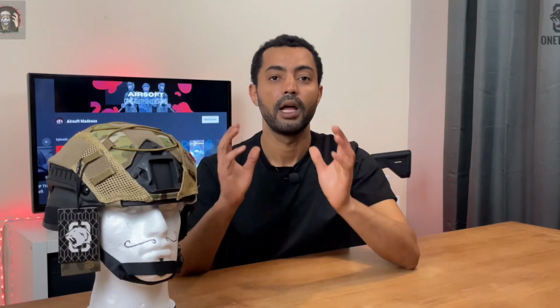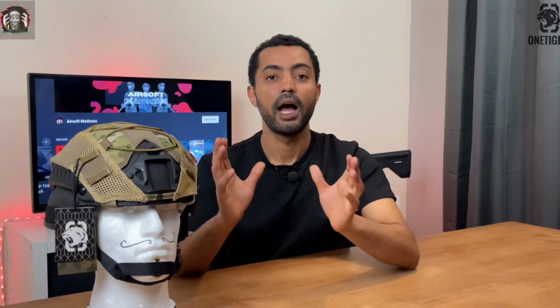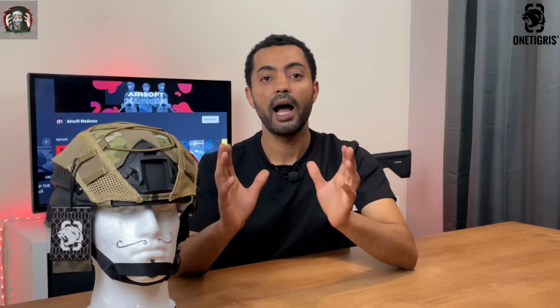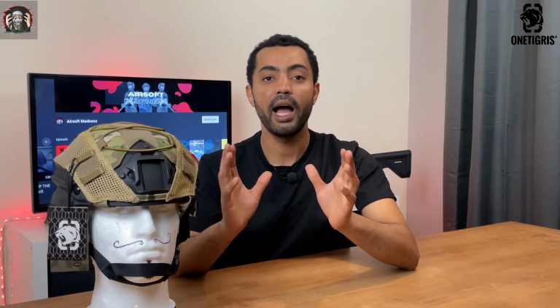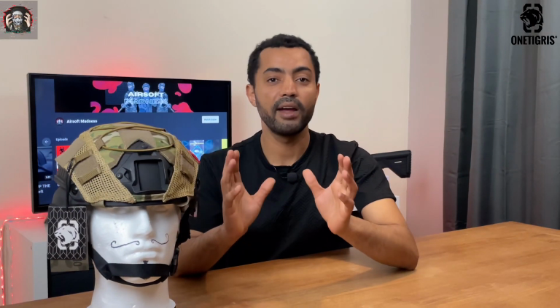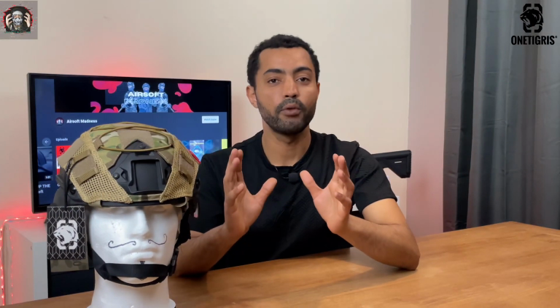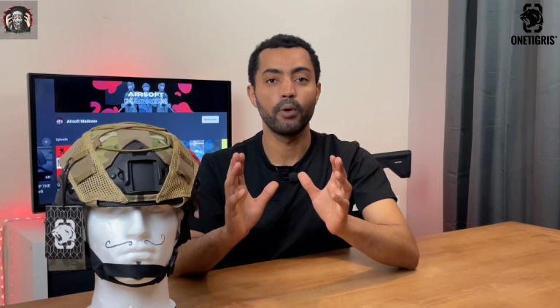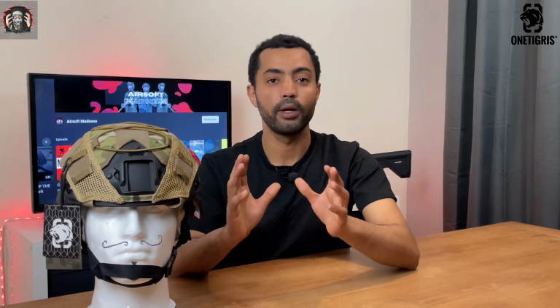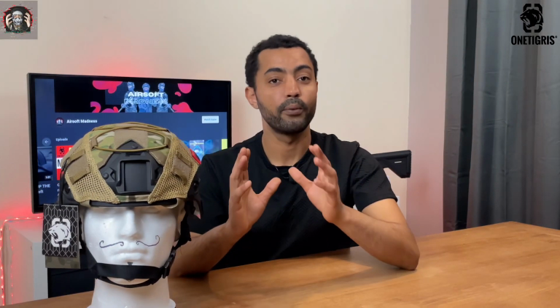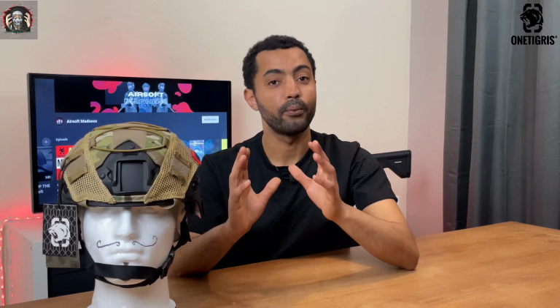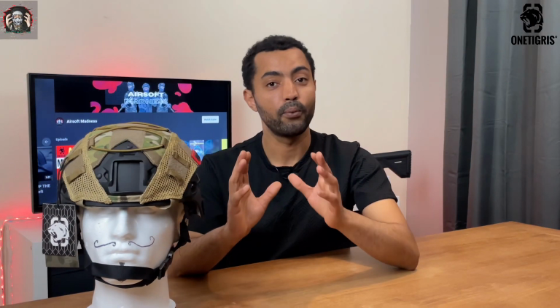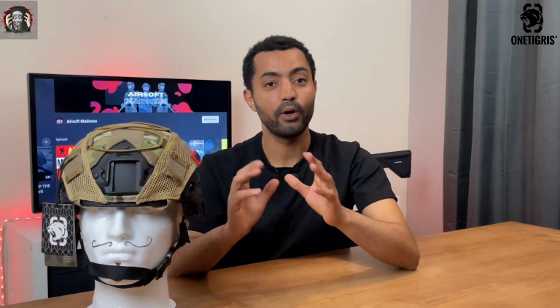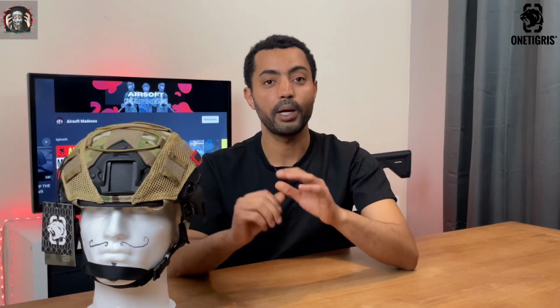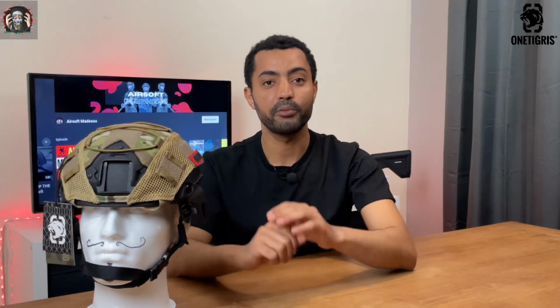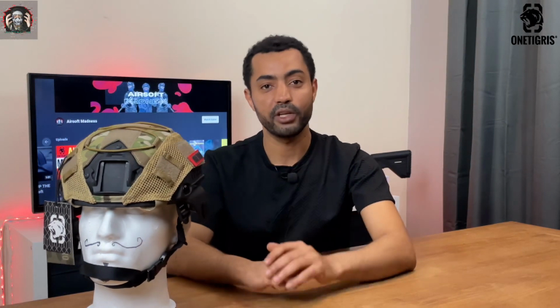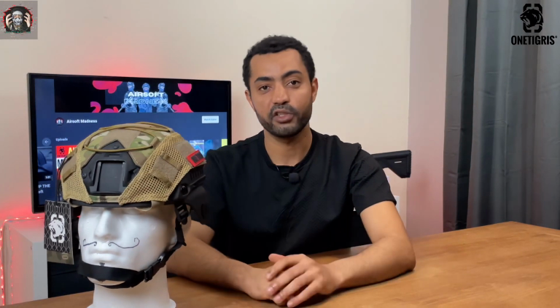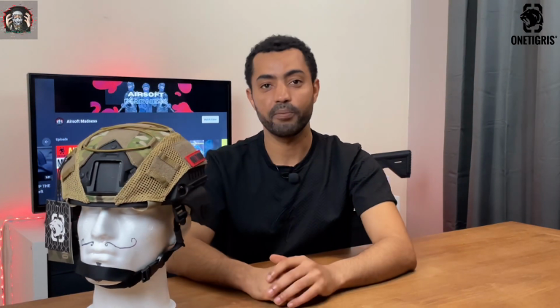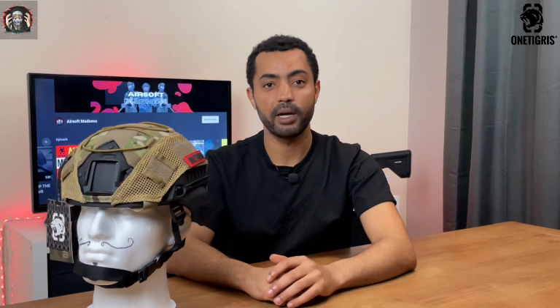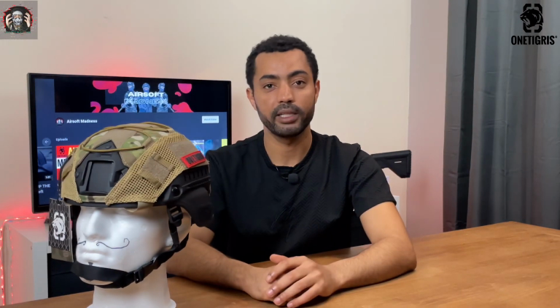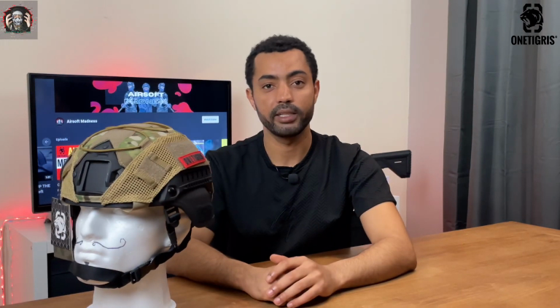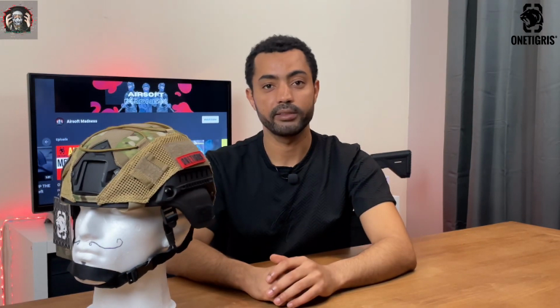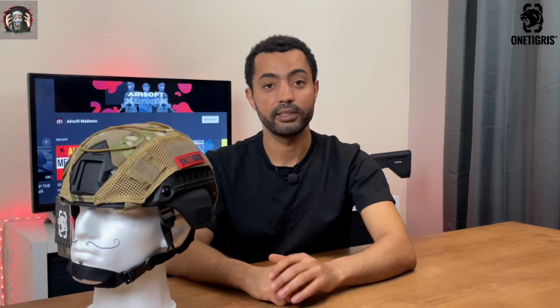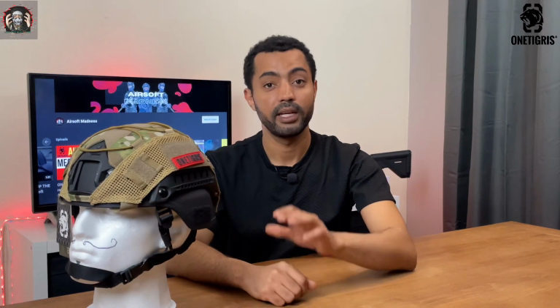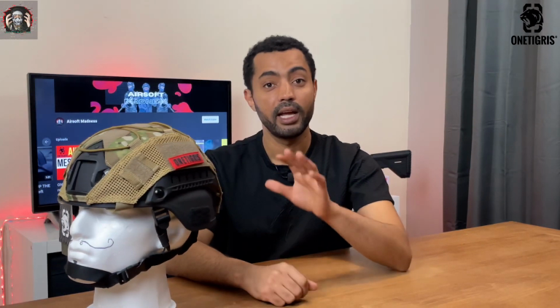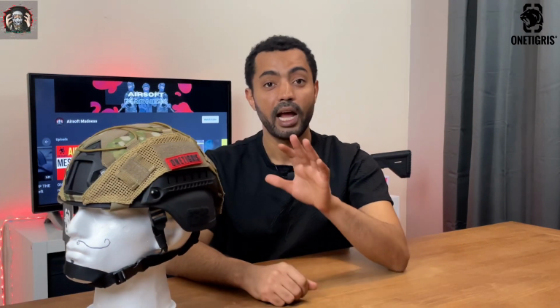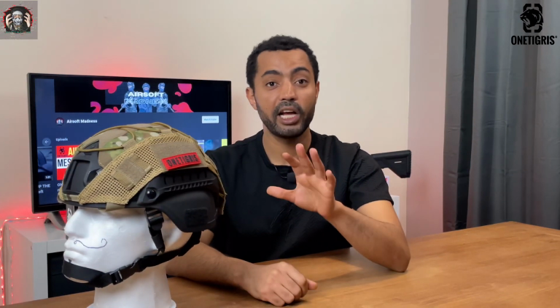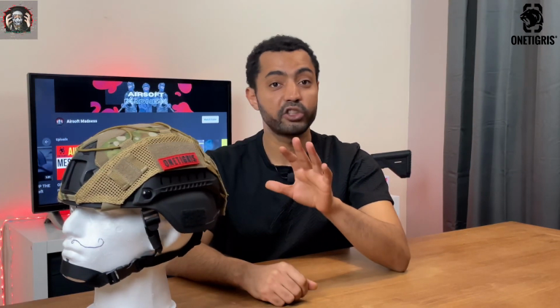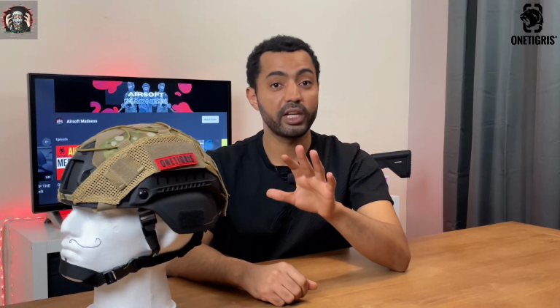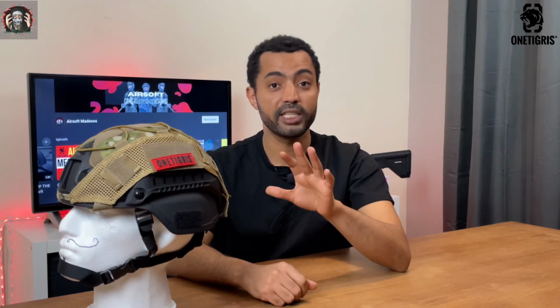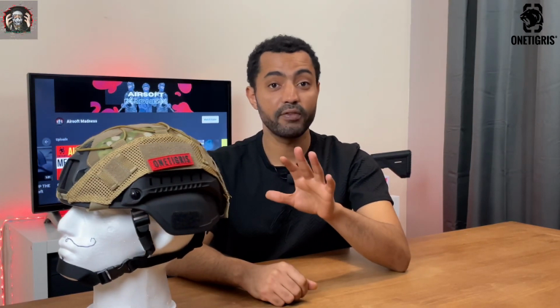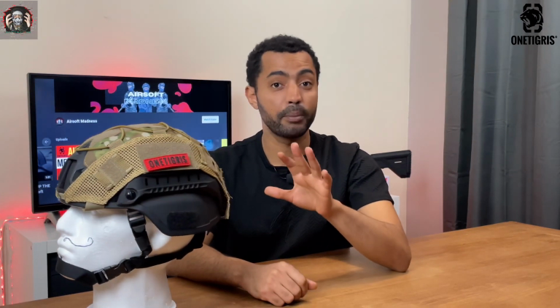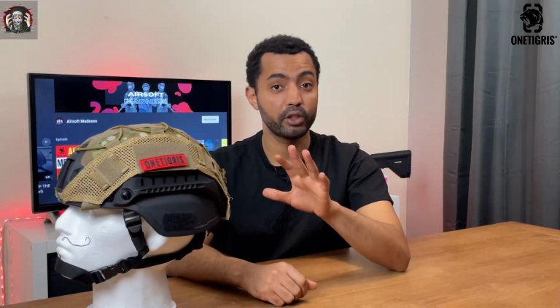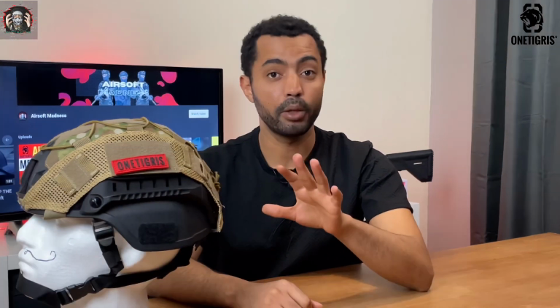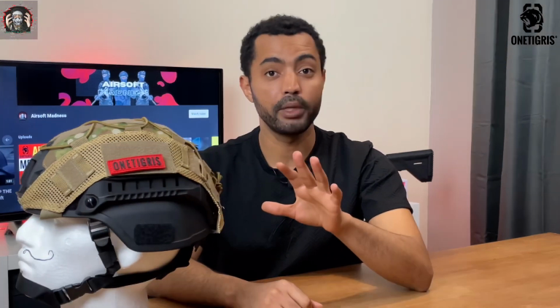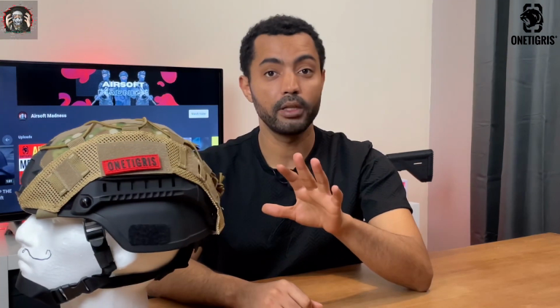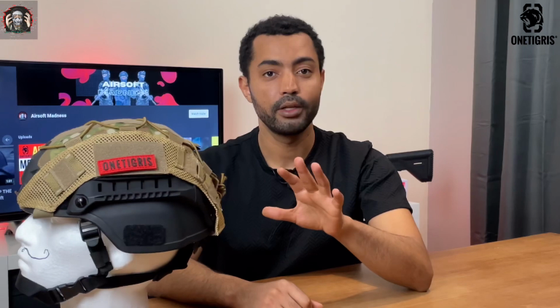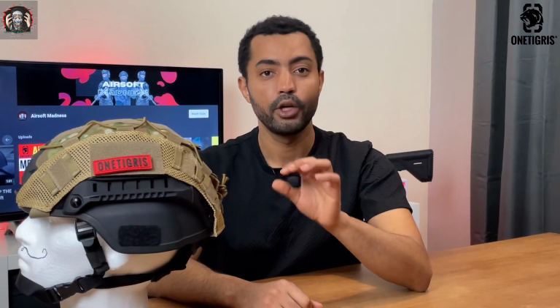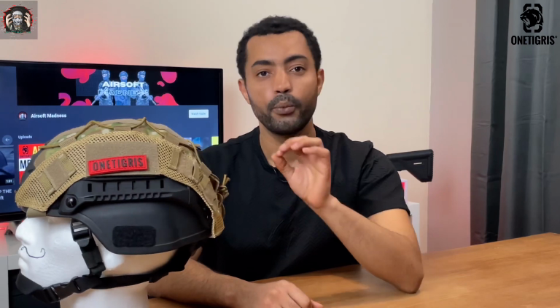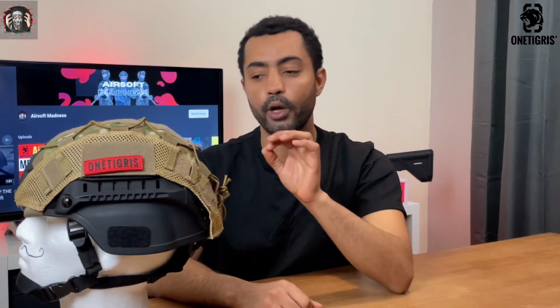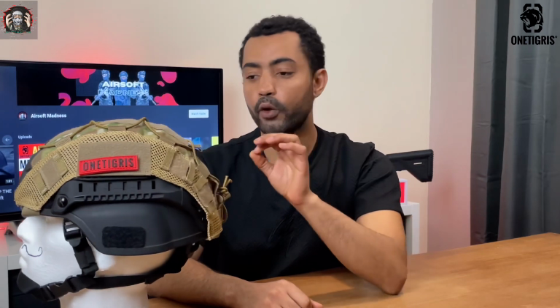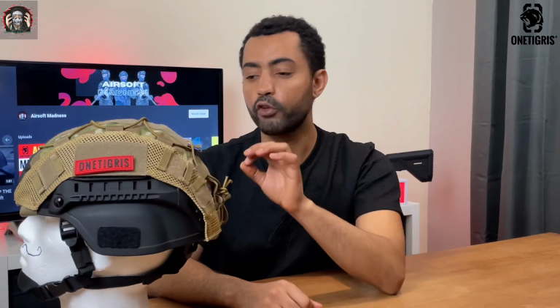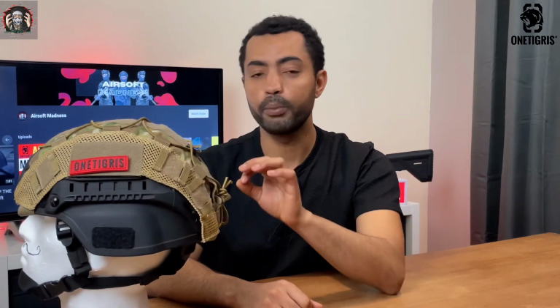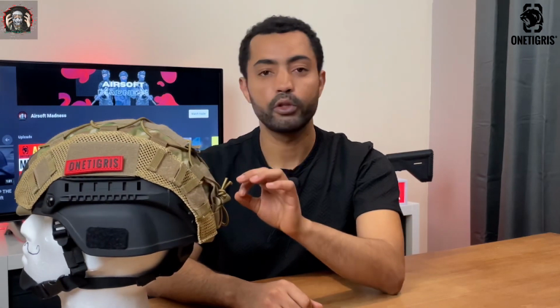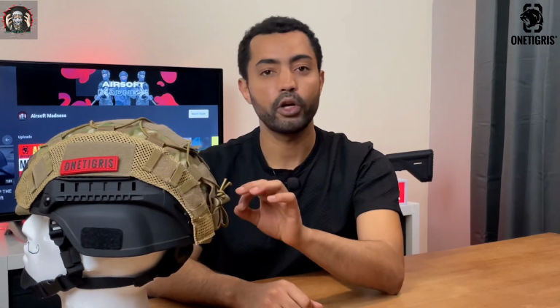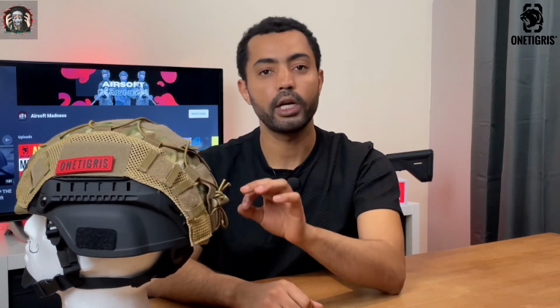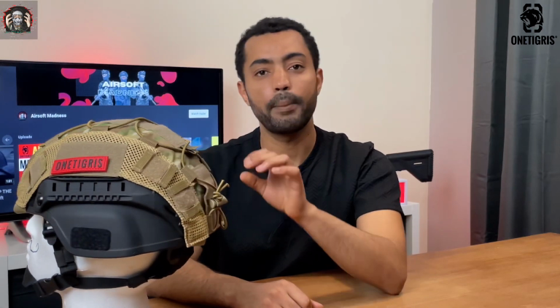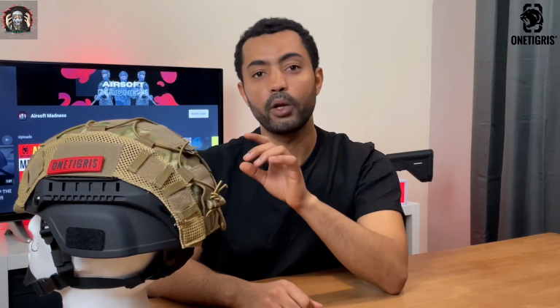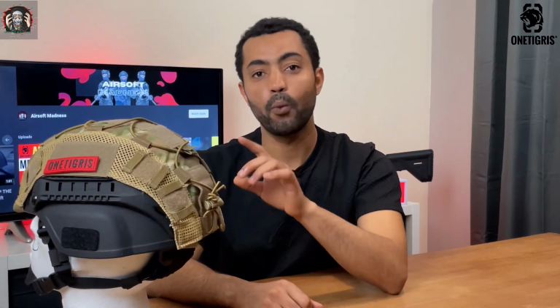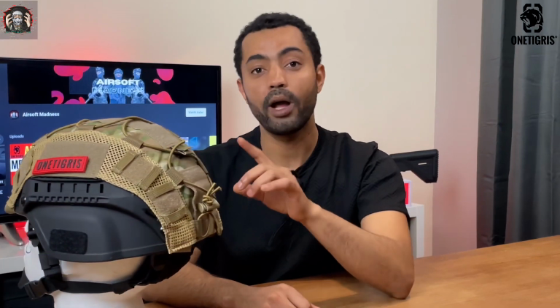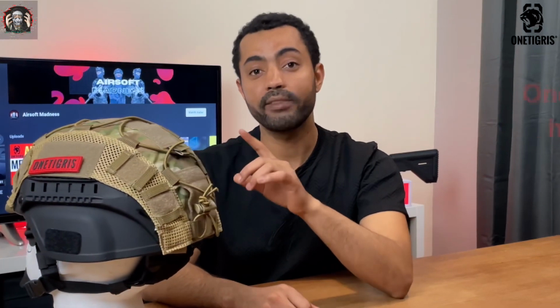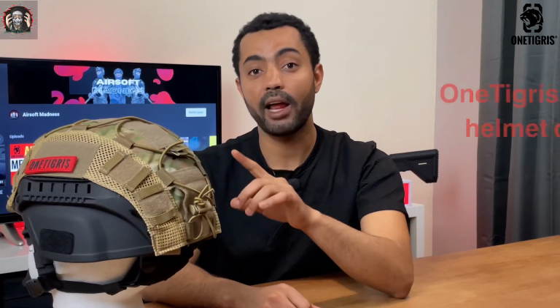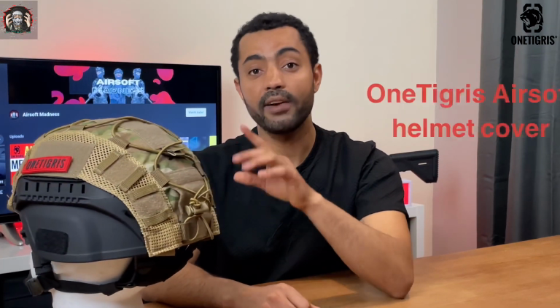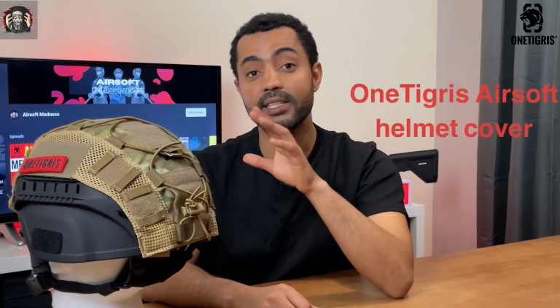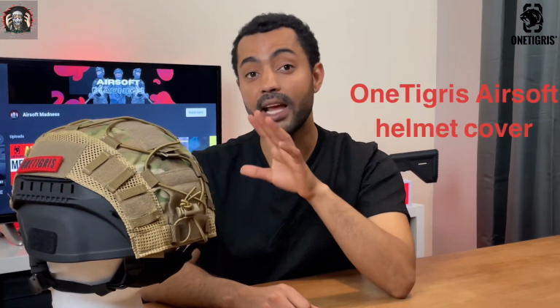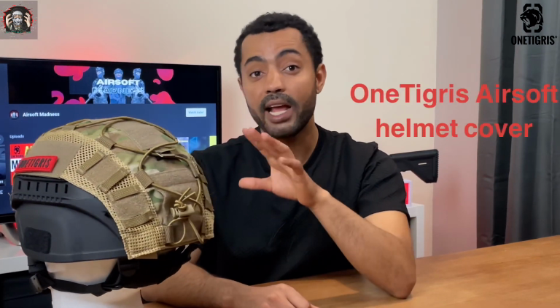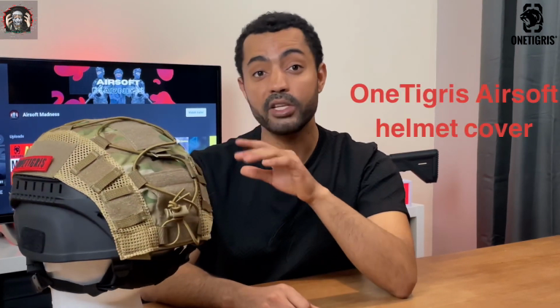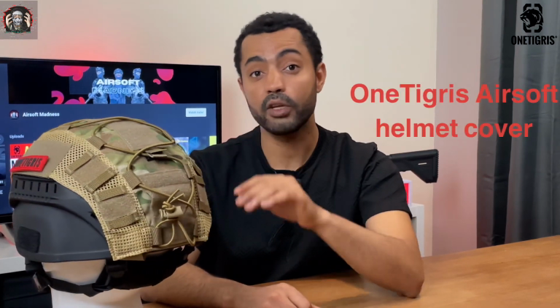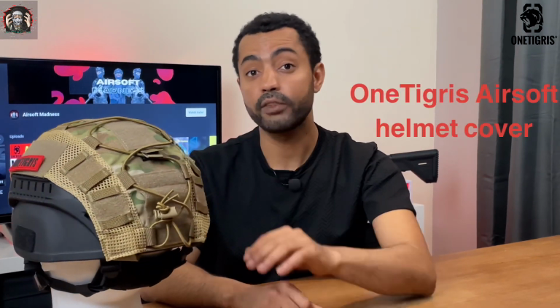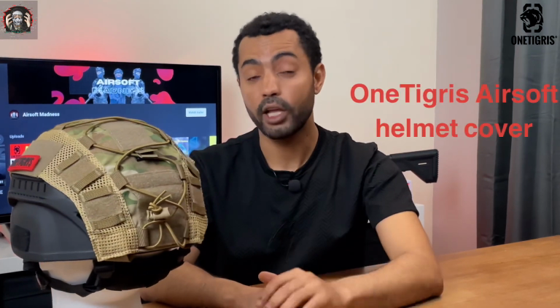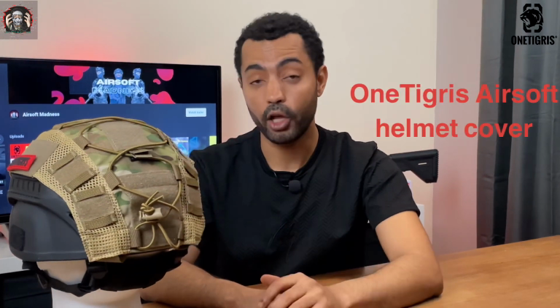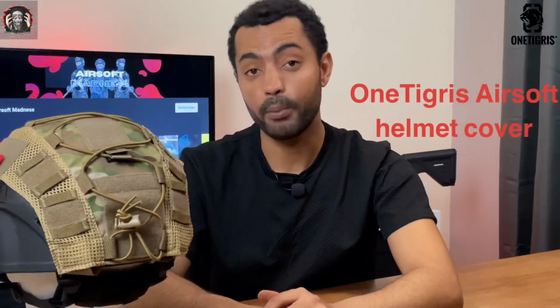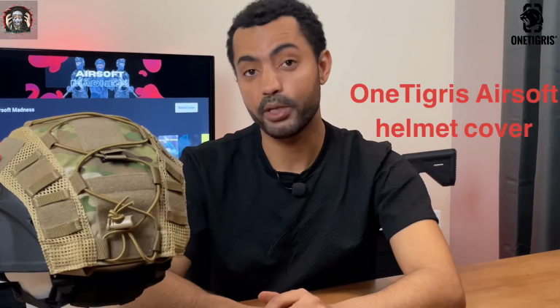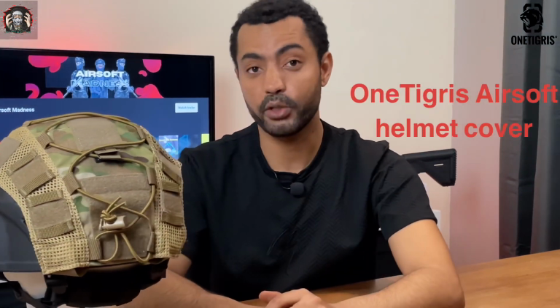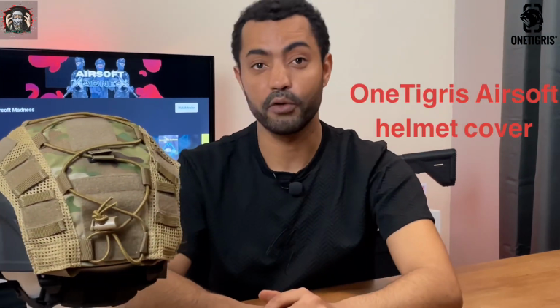Hi everyone, welcome to Airsoft Baggage. As you can see from the thumbnail, we are going to be talking about the OneTigress Airsoft Helmet Cover.